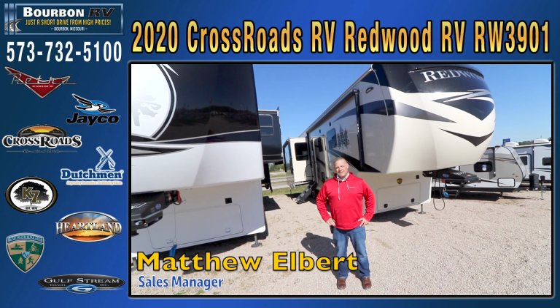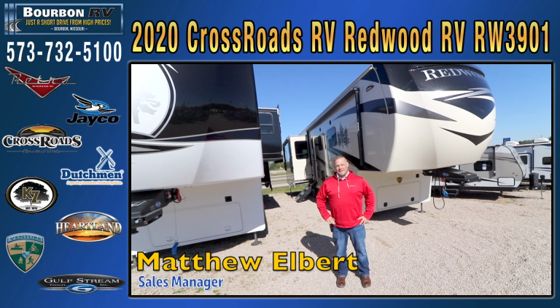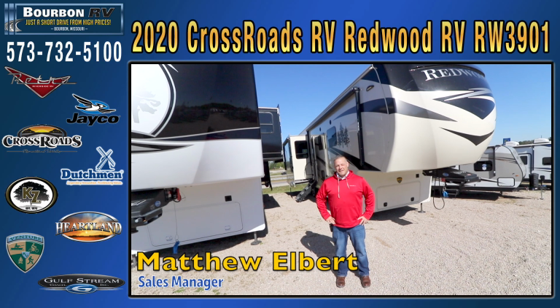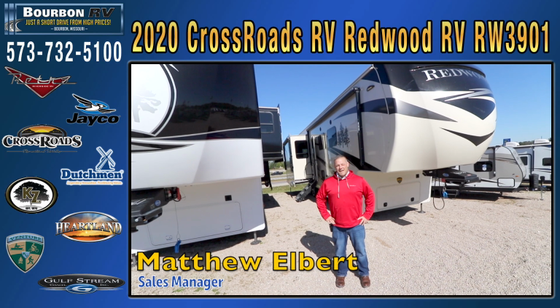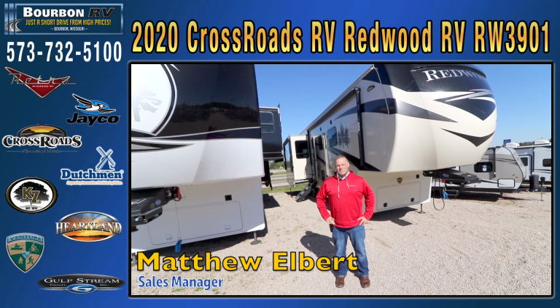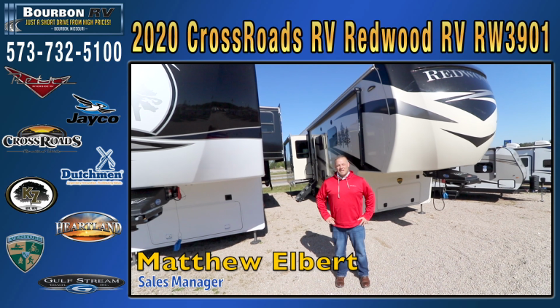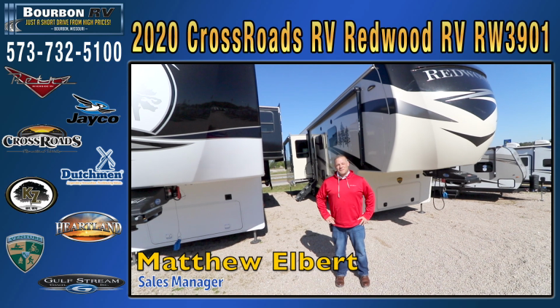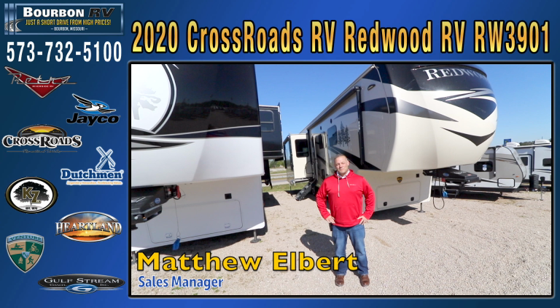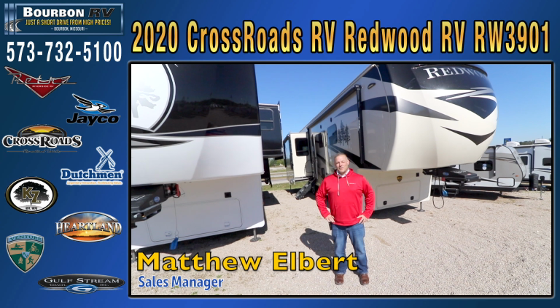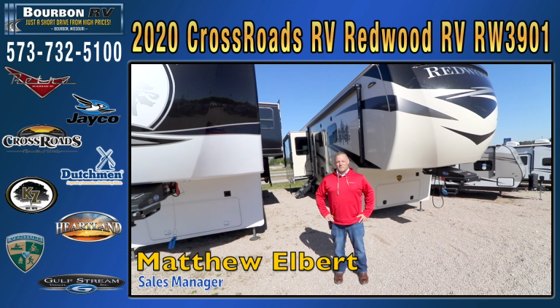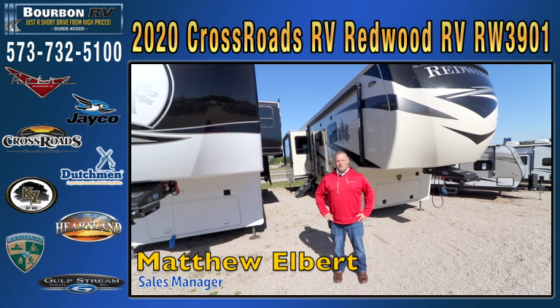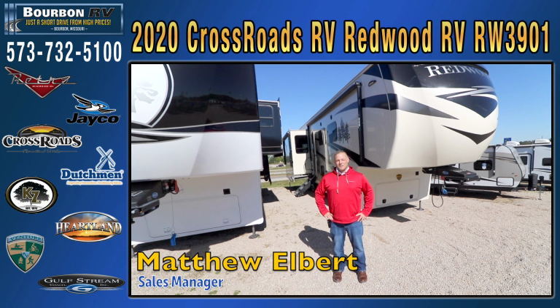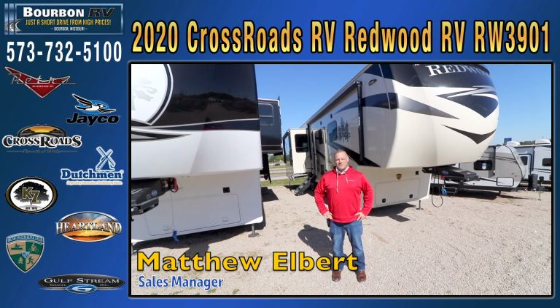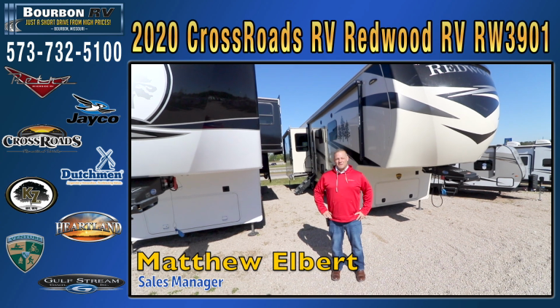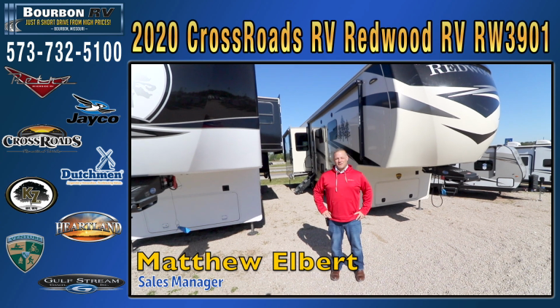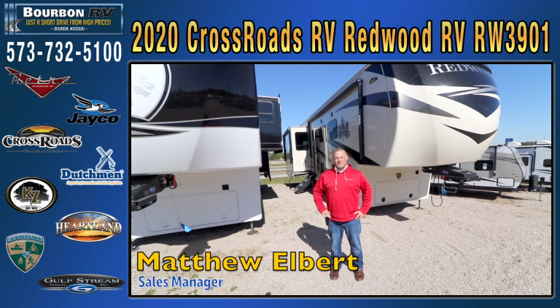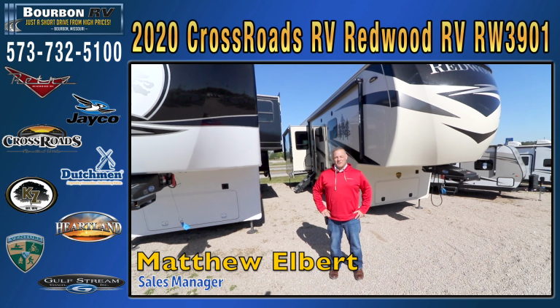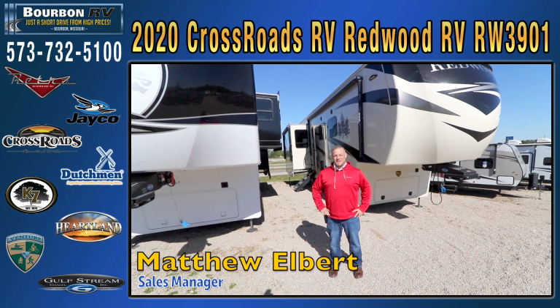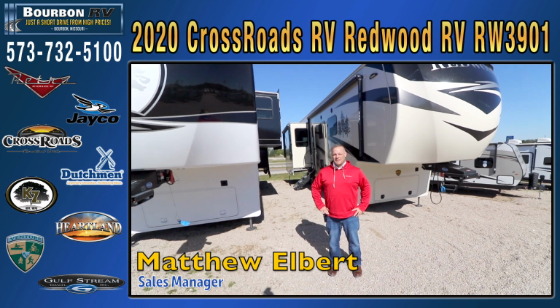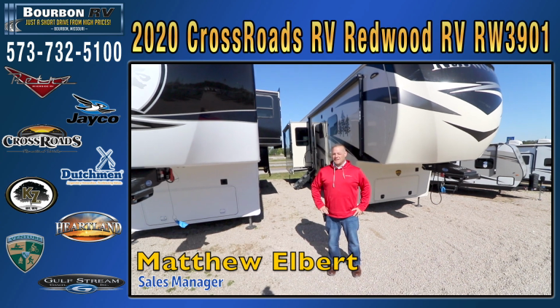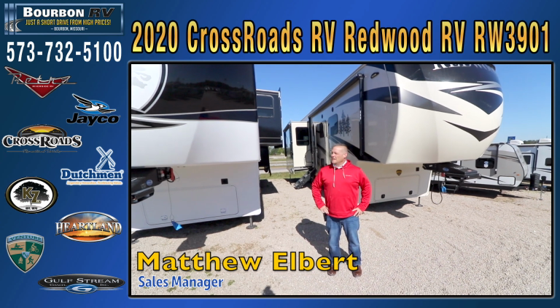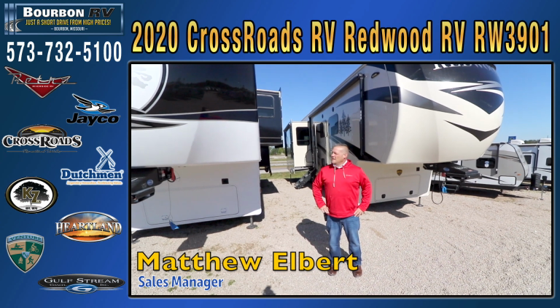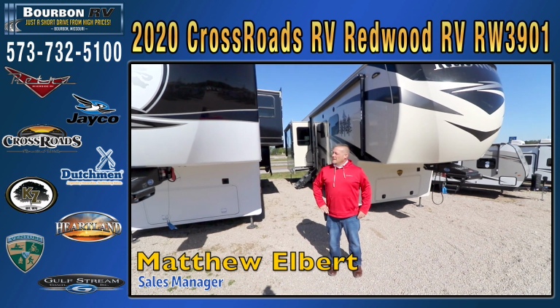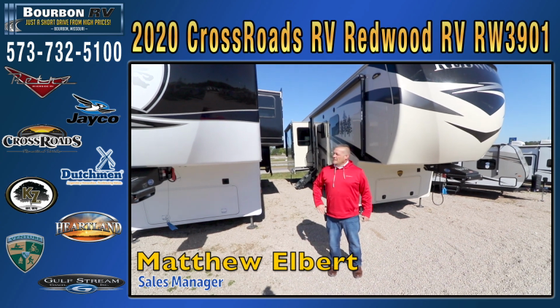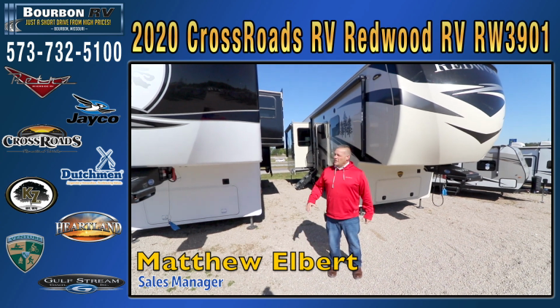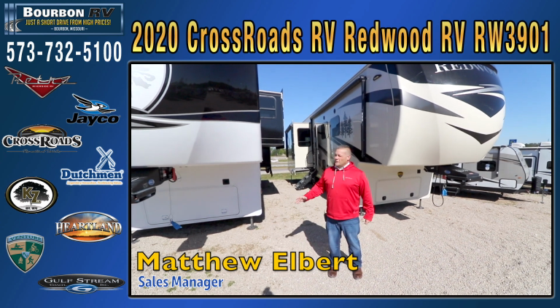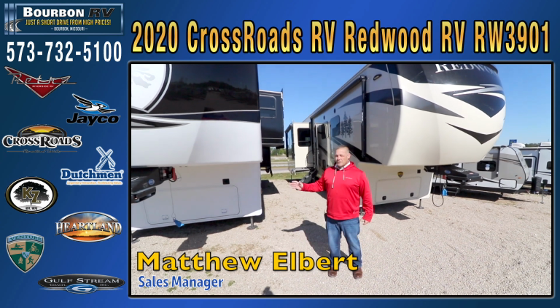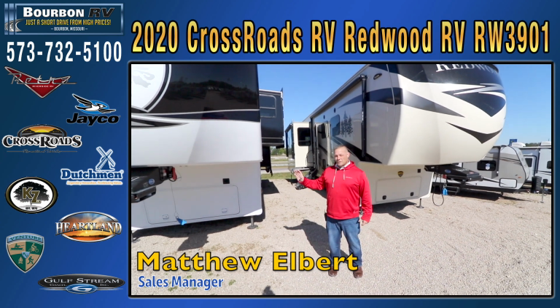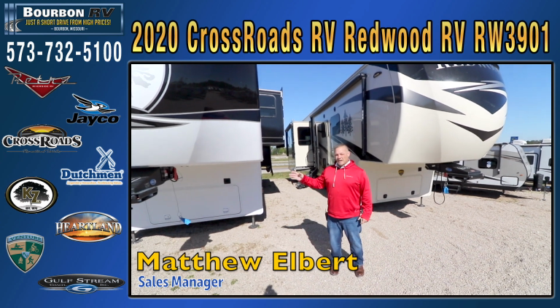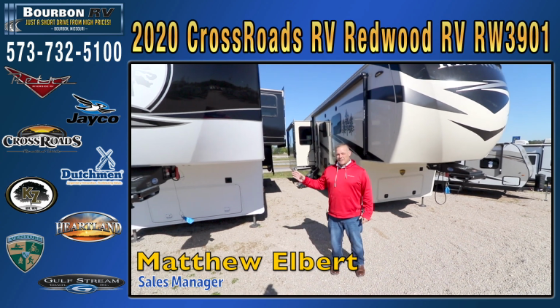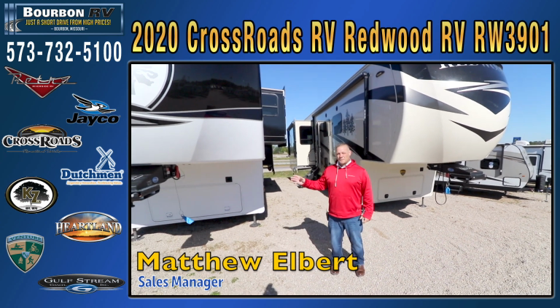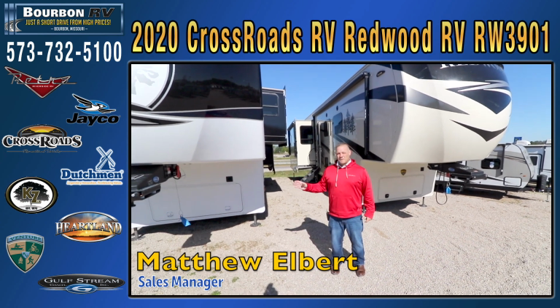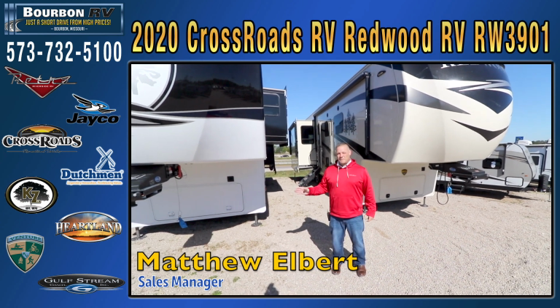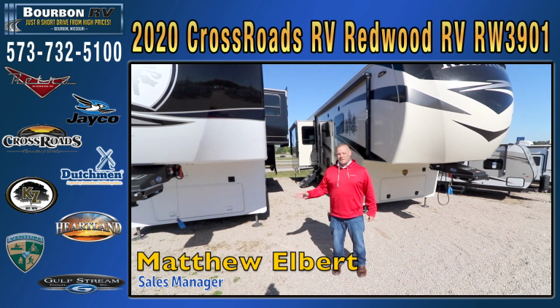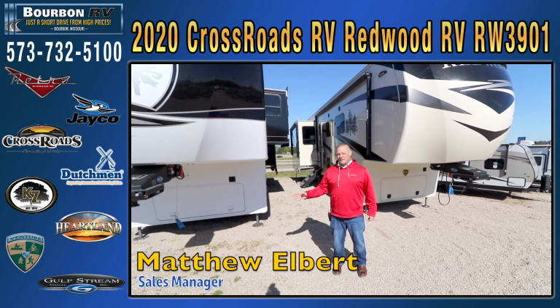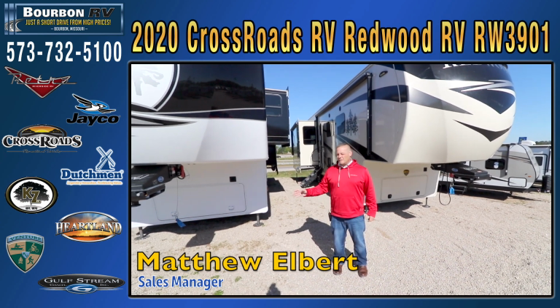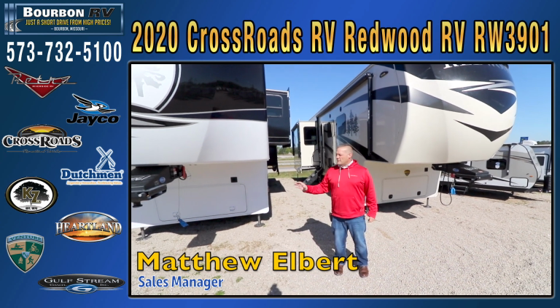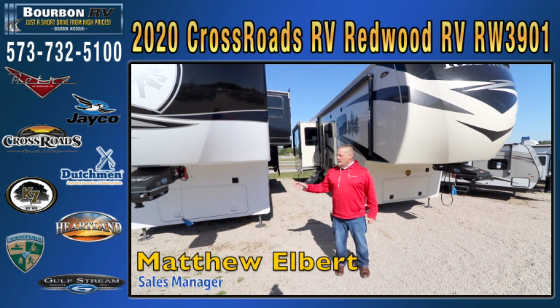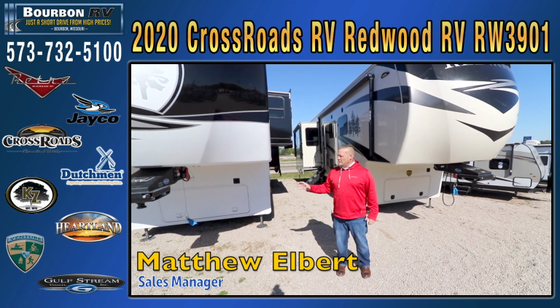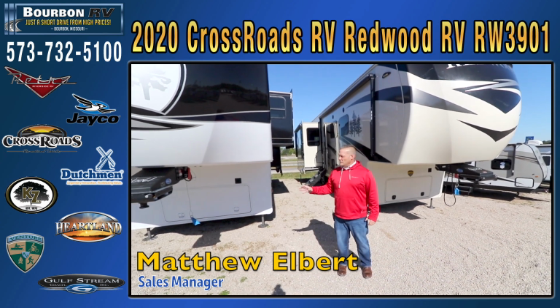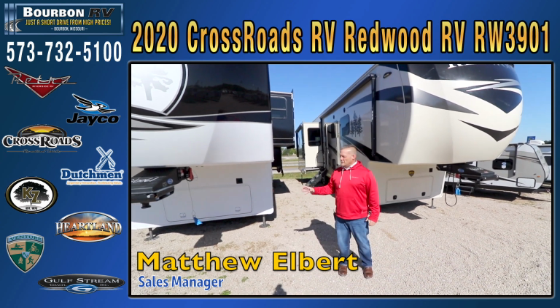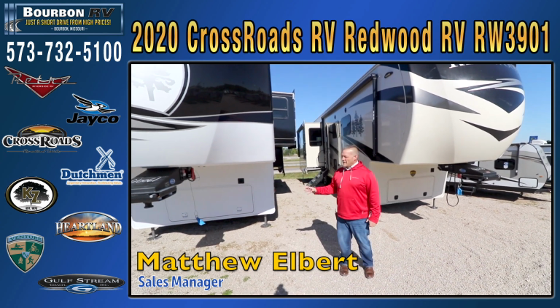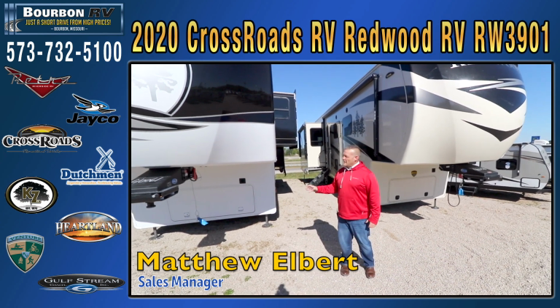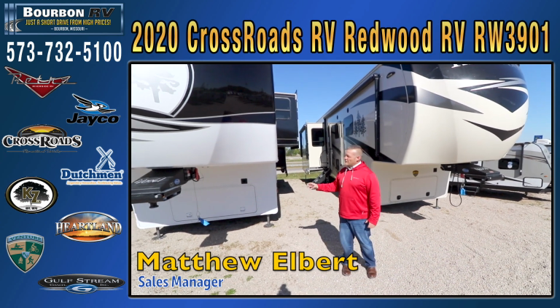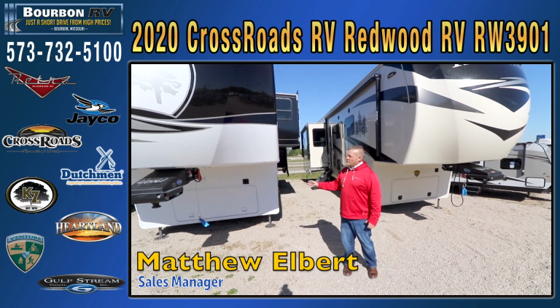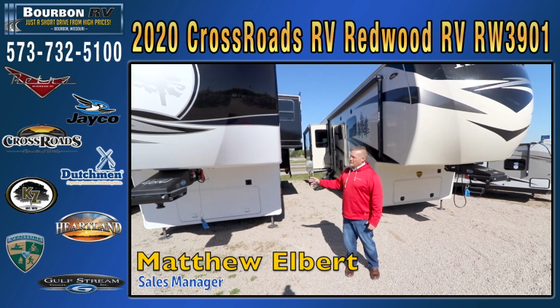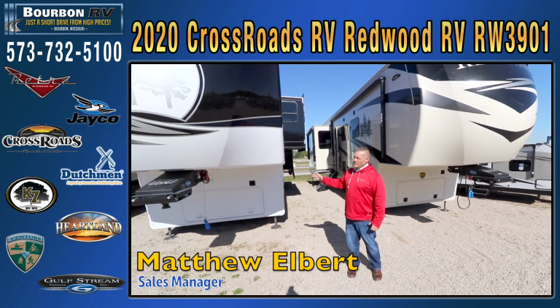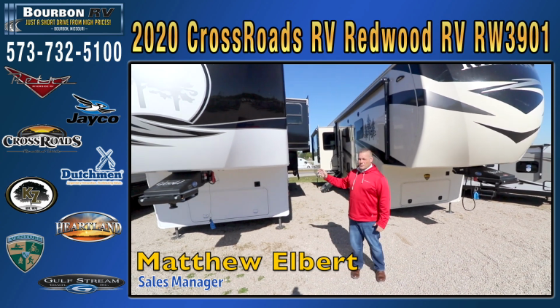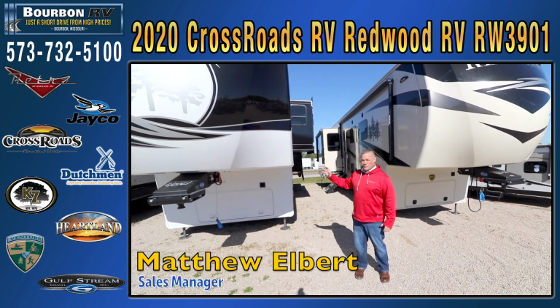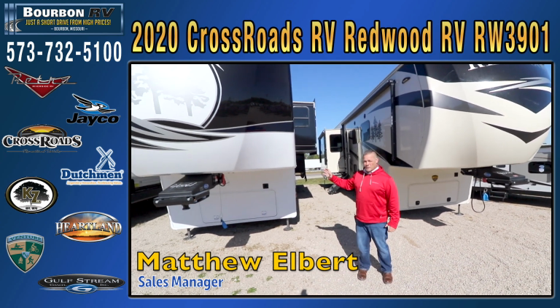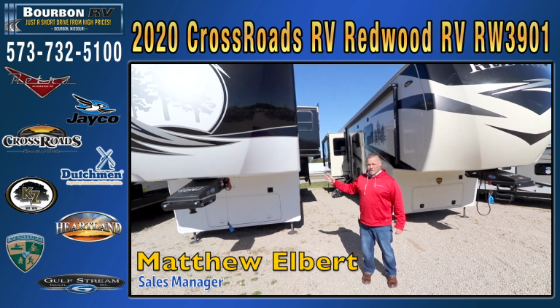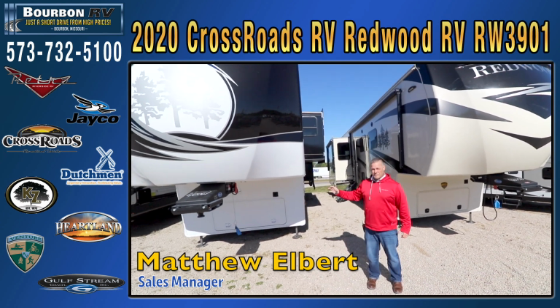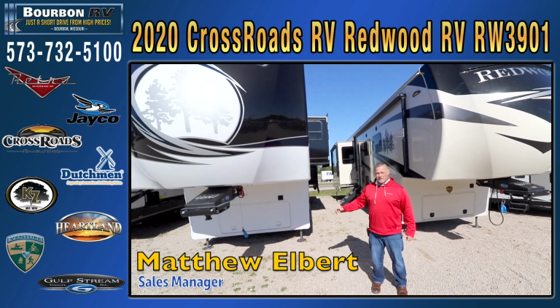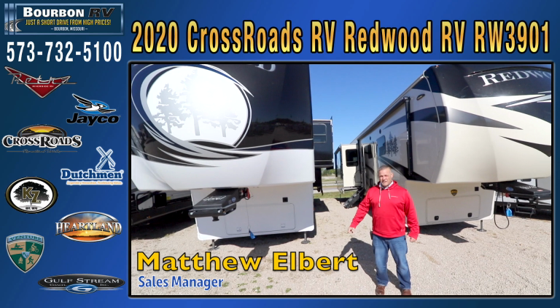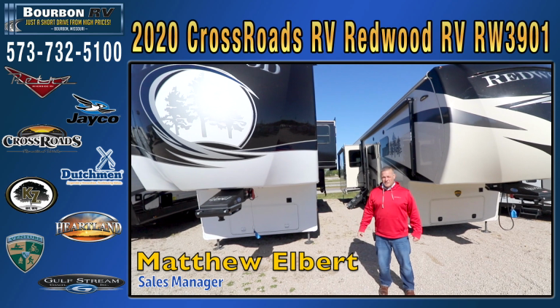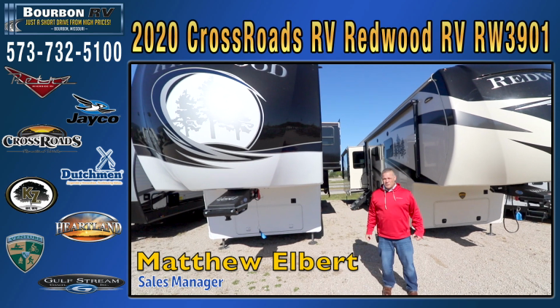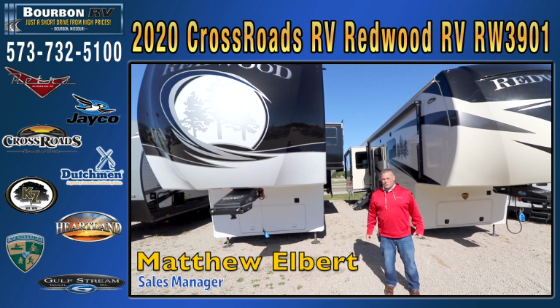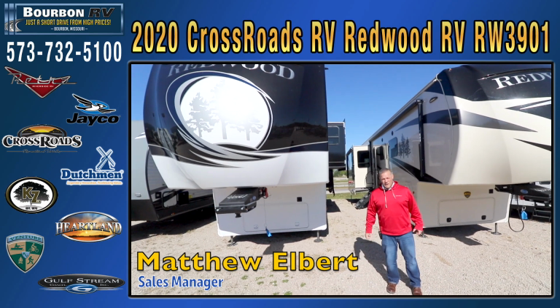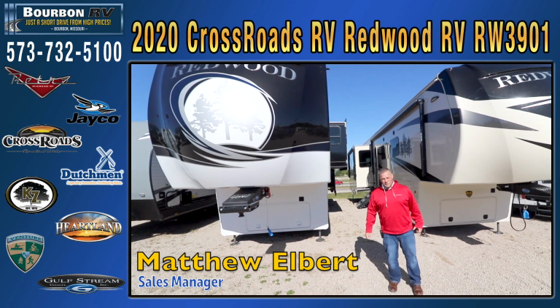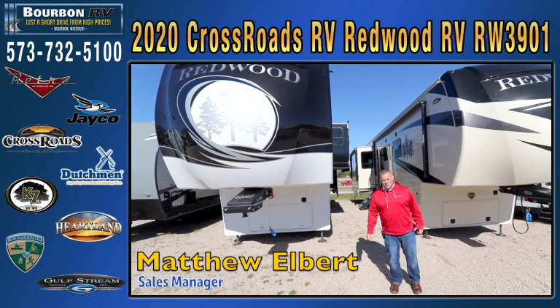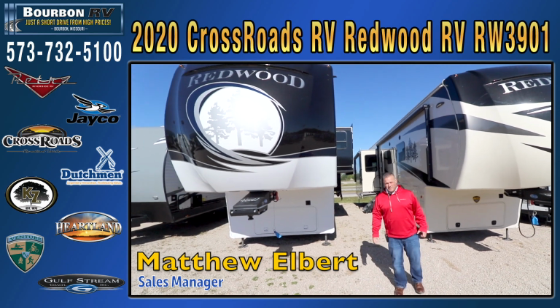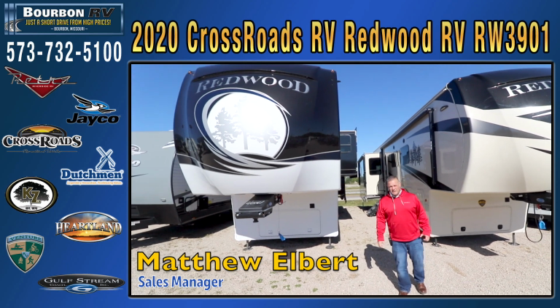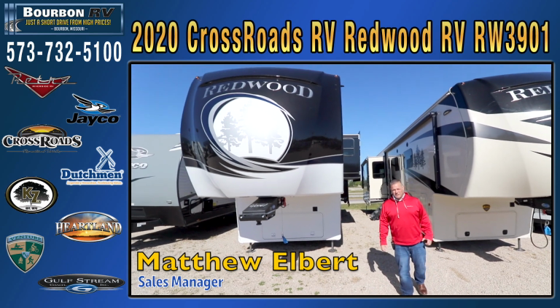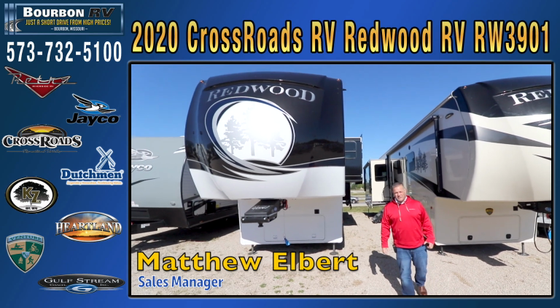Hey, Matt from Bourbon RV Center again. Another new line that we picked up, proud to announce, is we're going to be a new Redwood dealer.